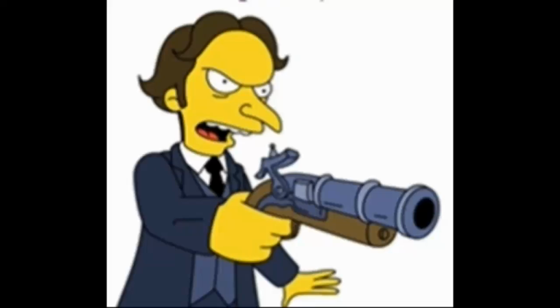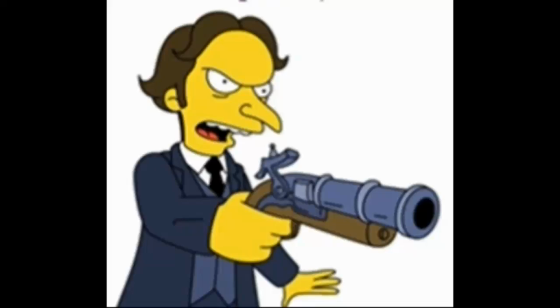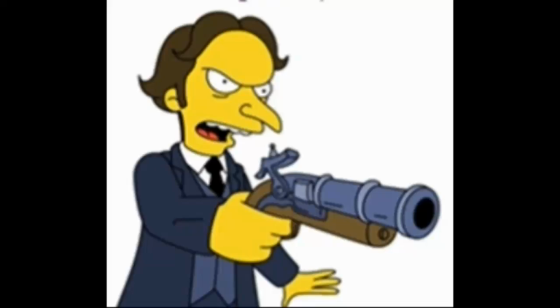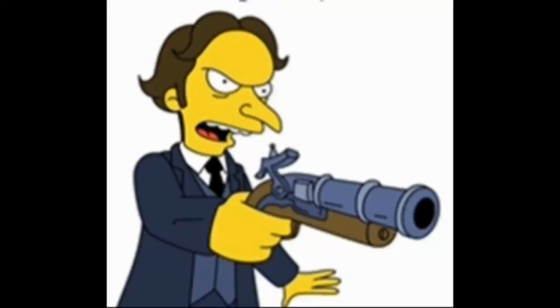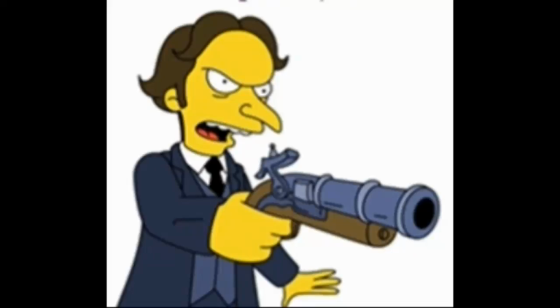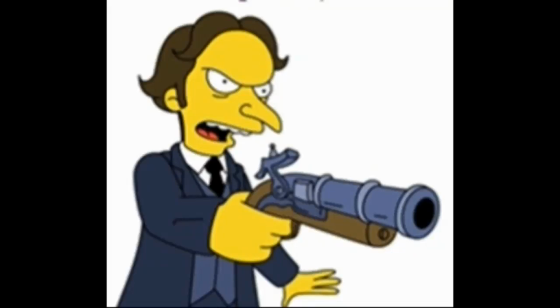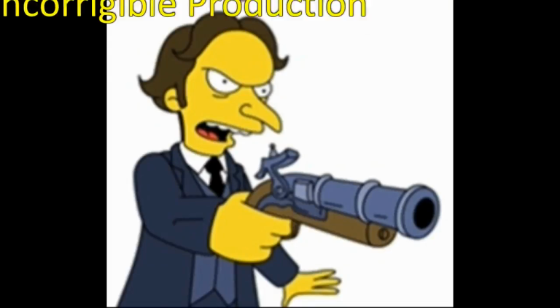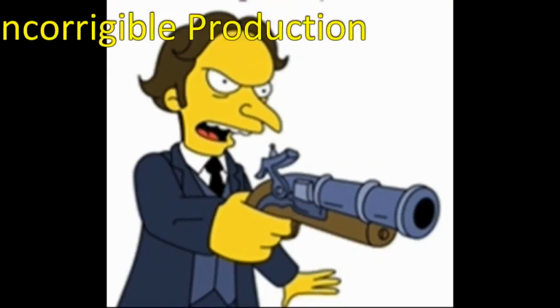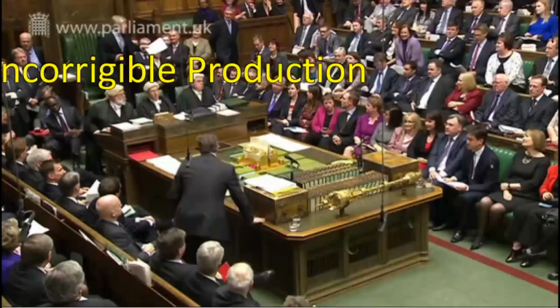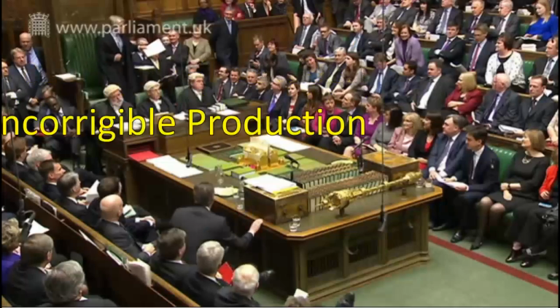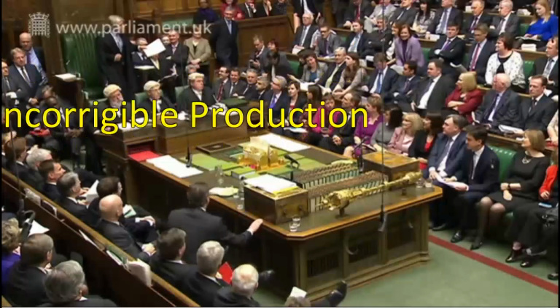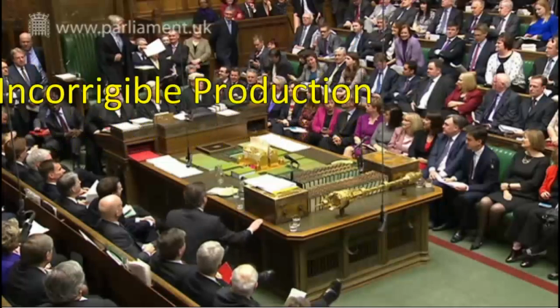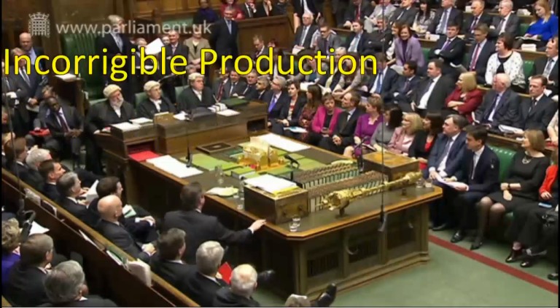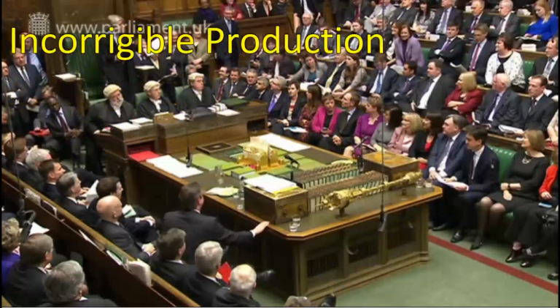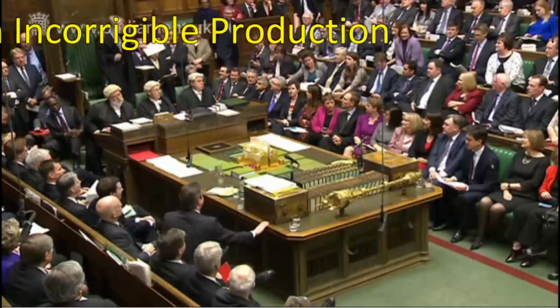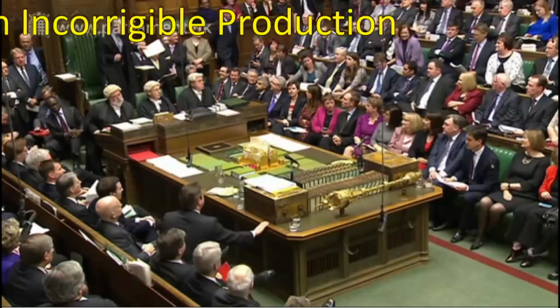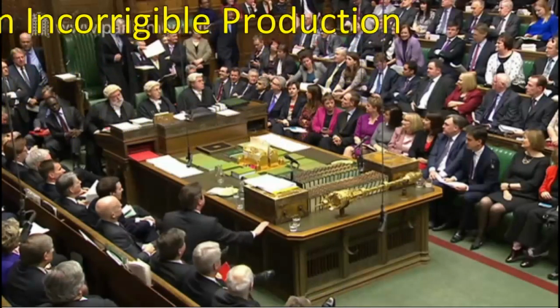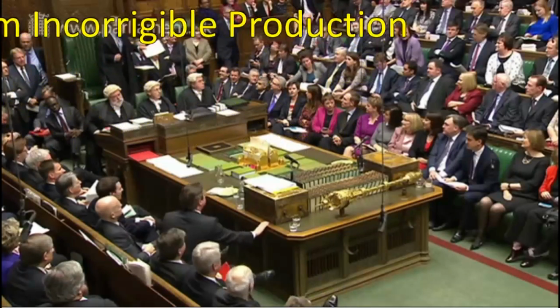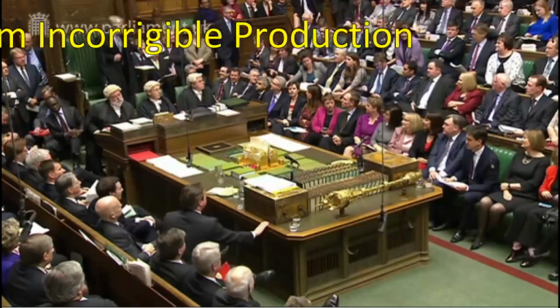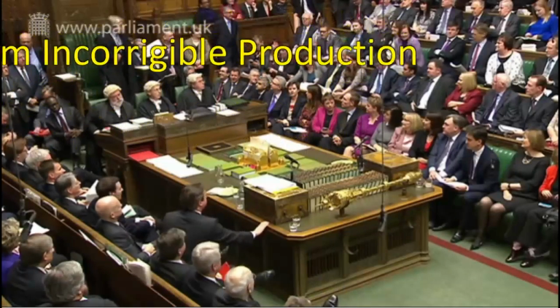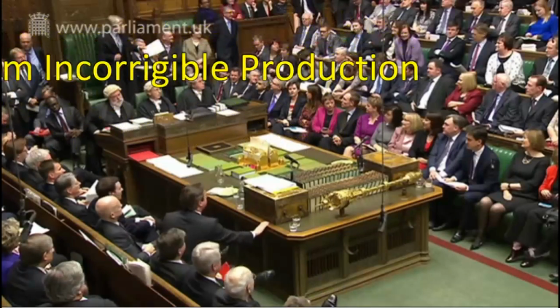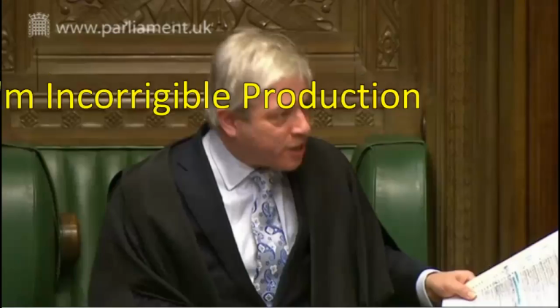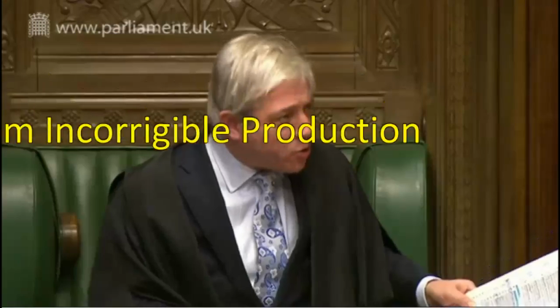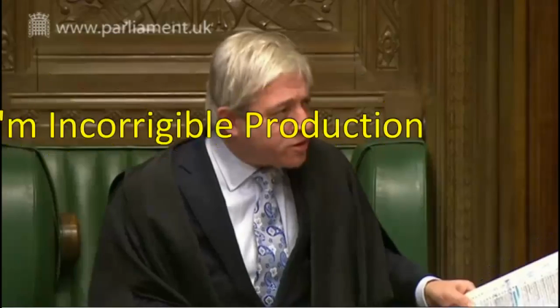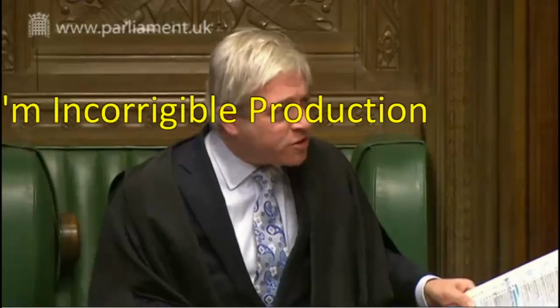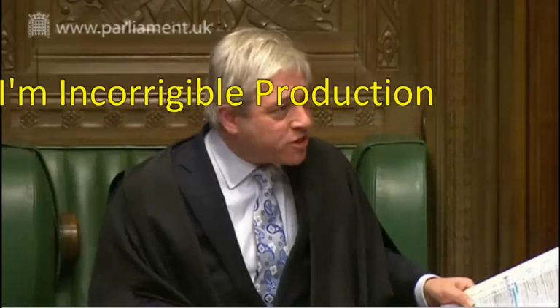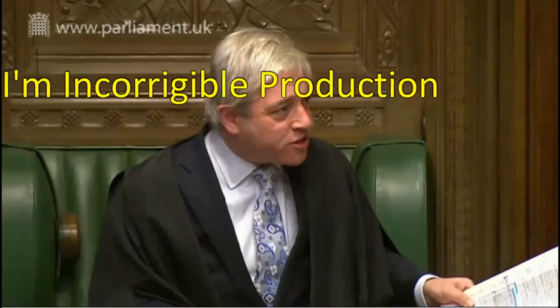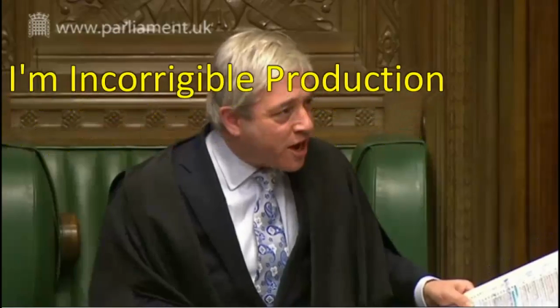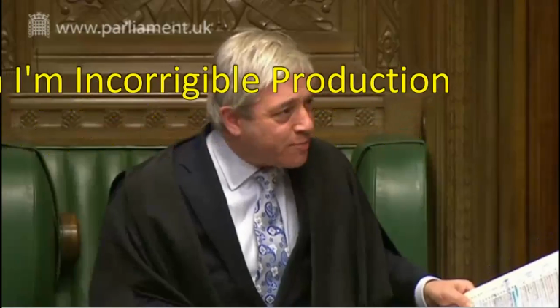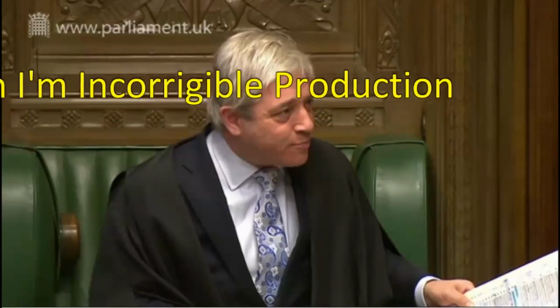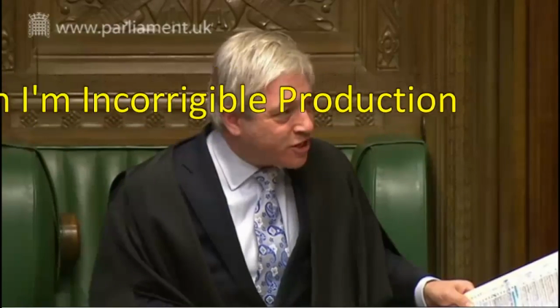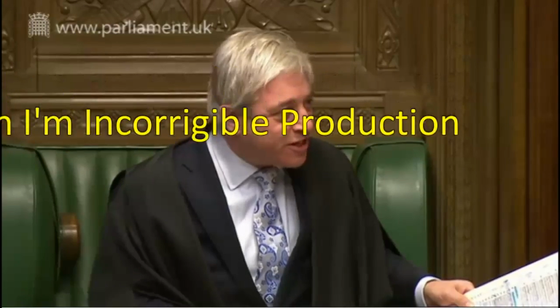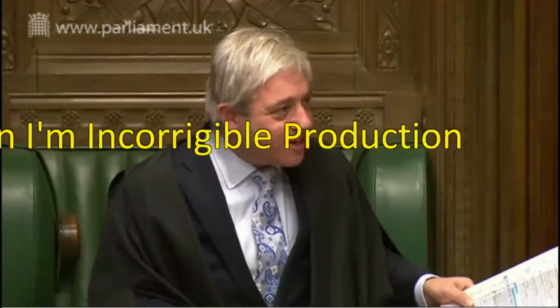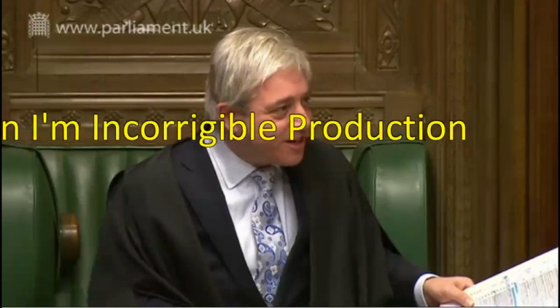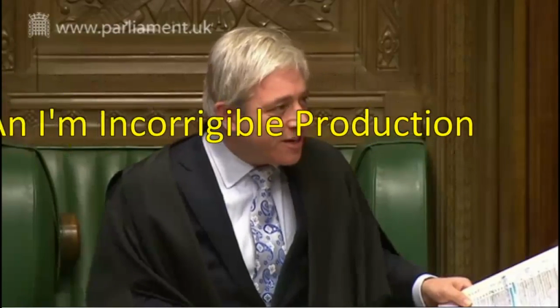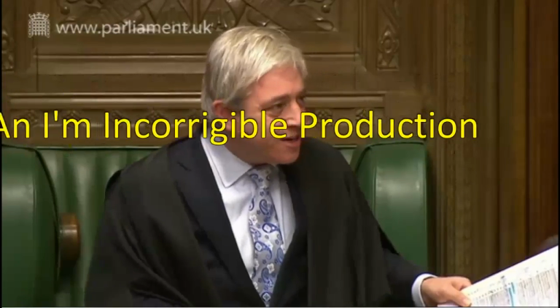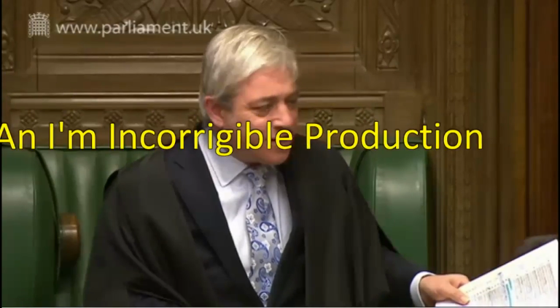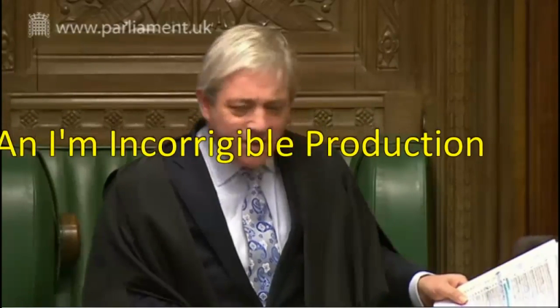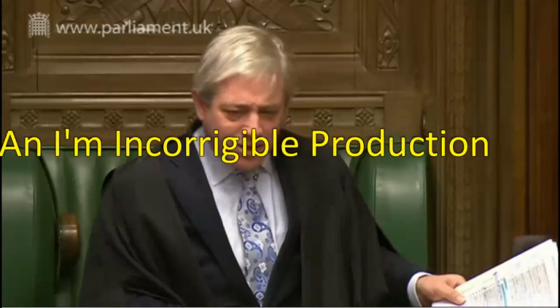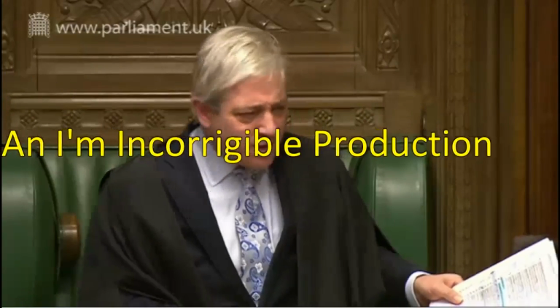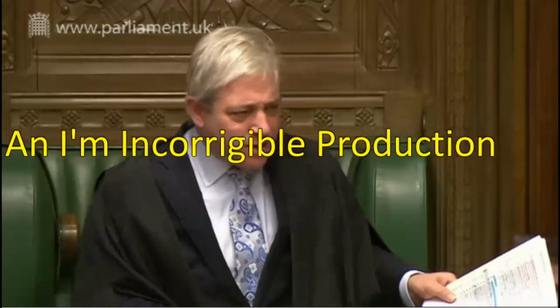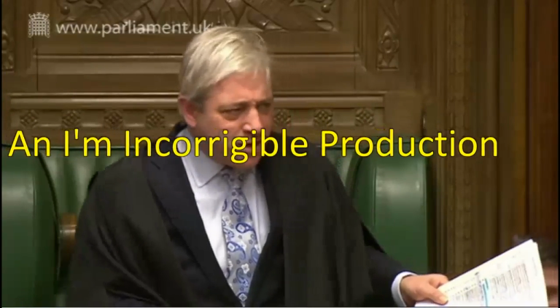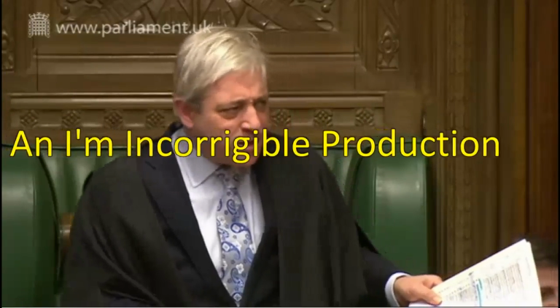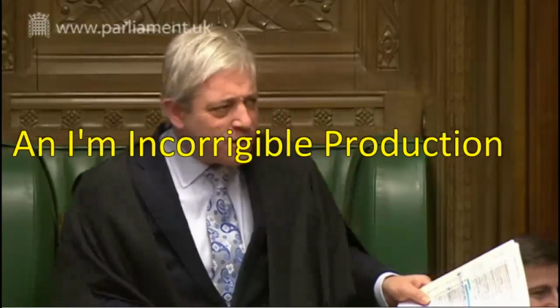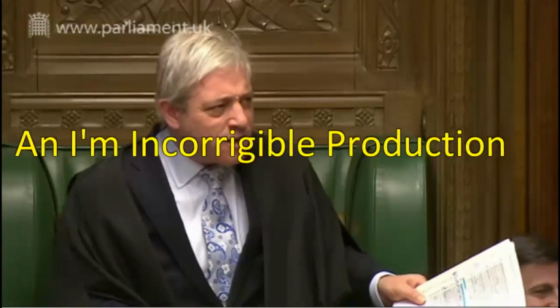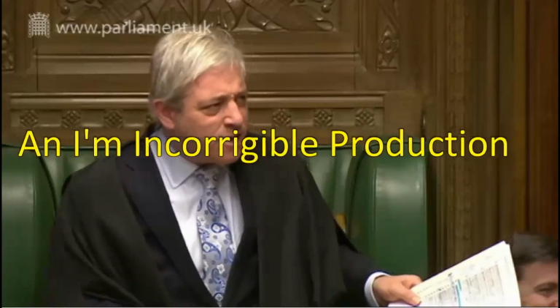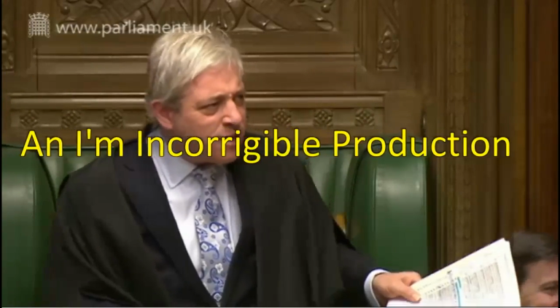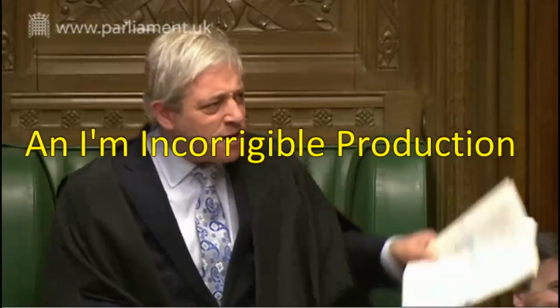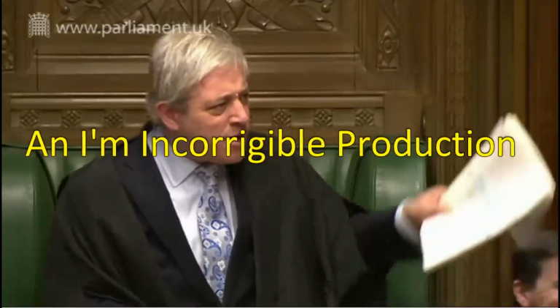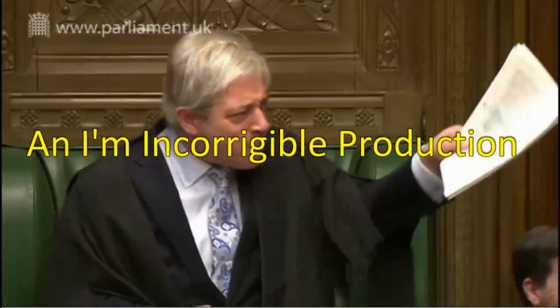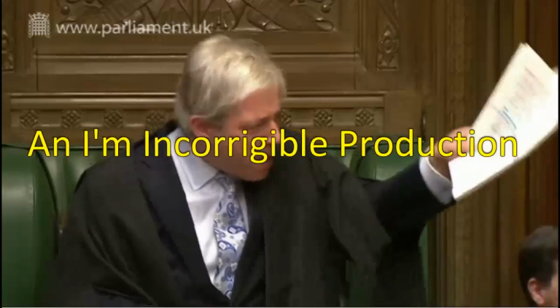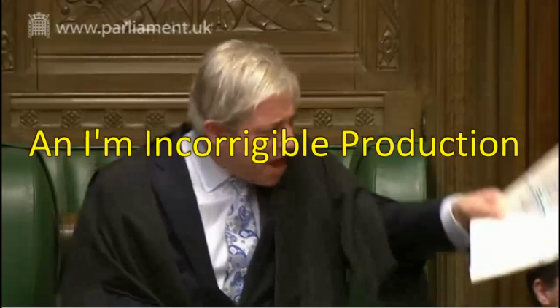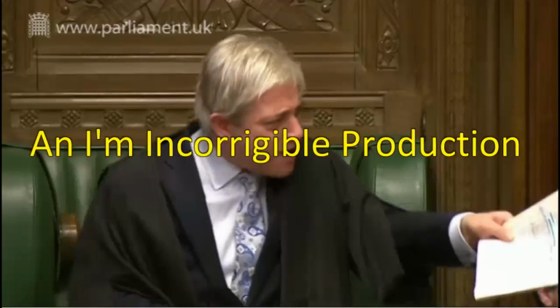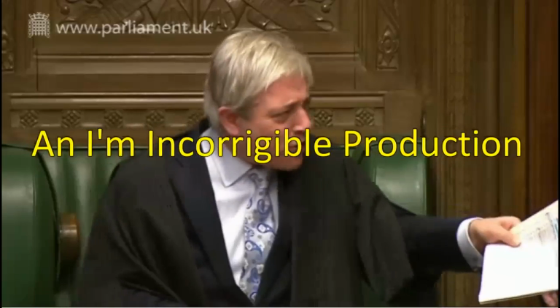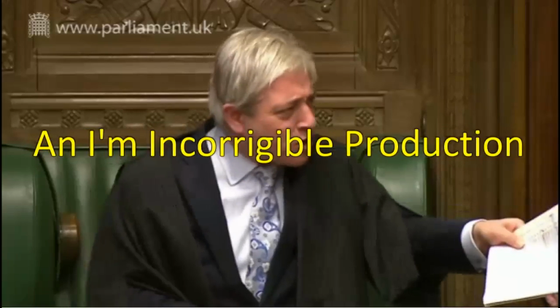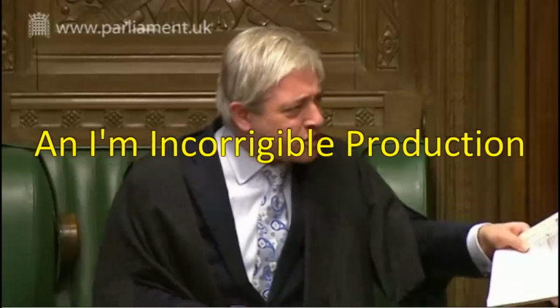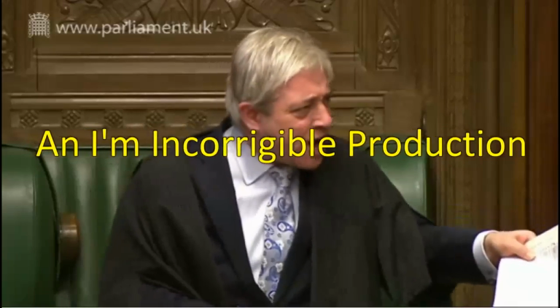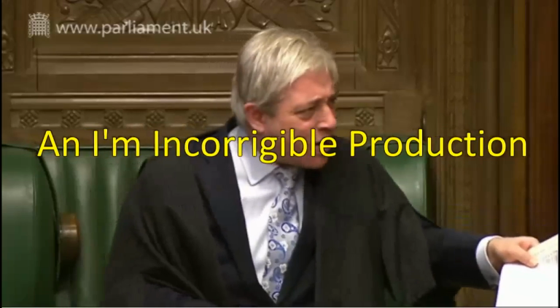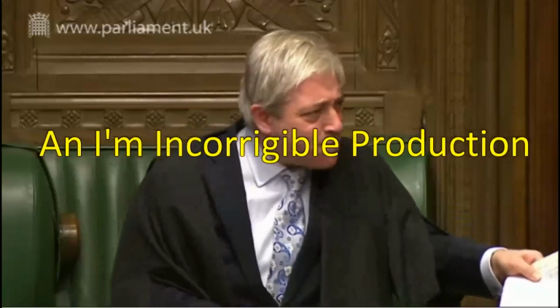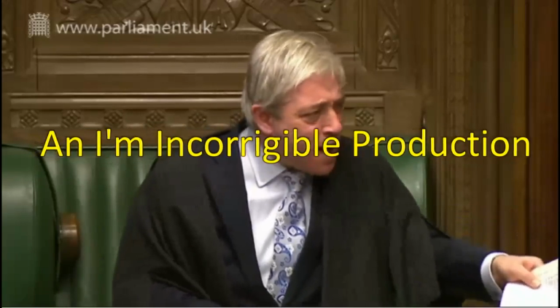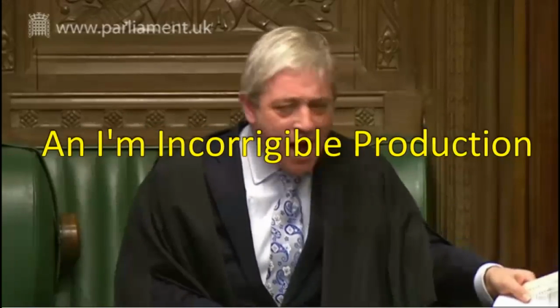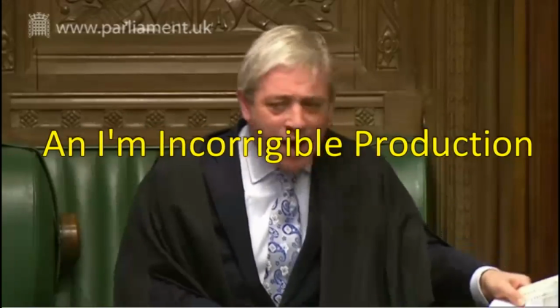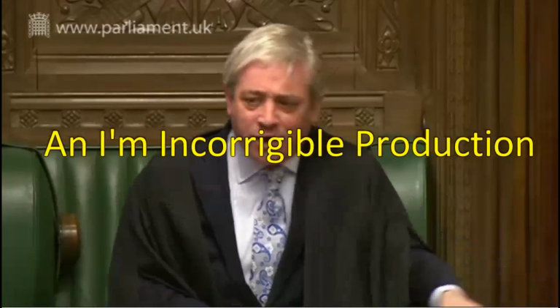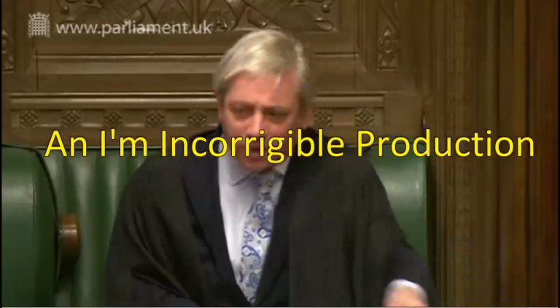Order! Order! You are an incorrigible delinquent at times. Behave yourself, man!